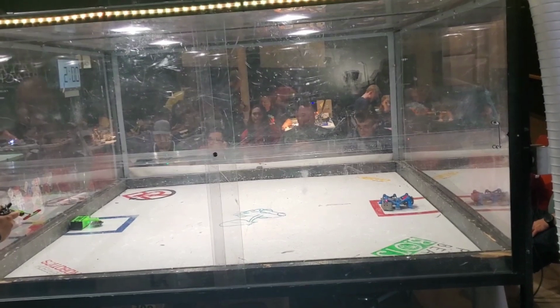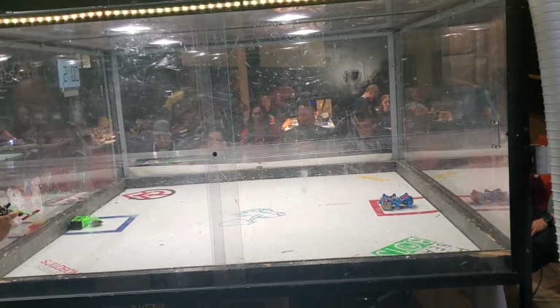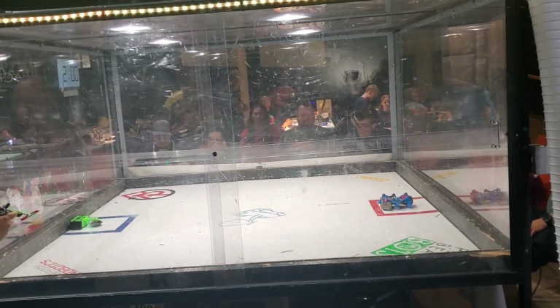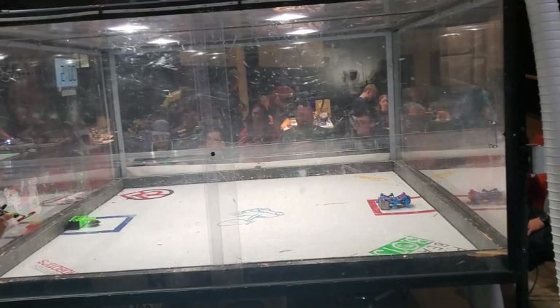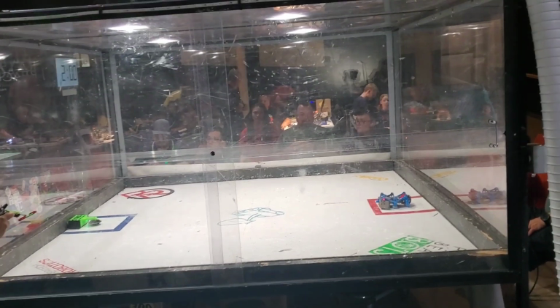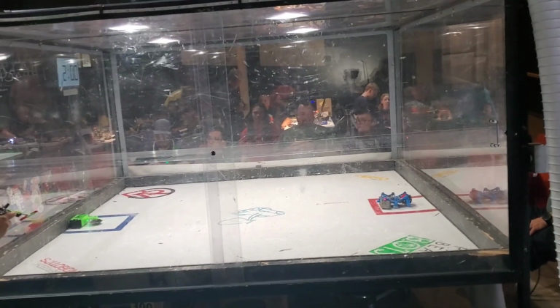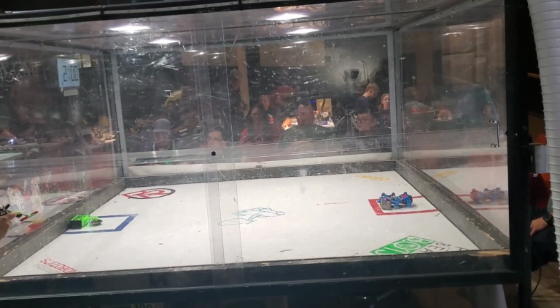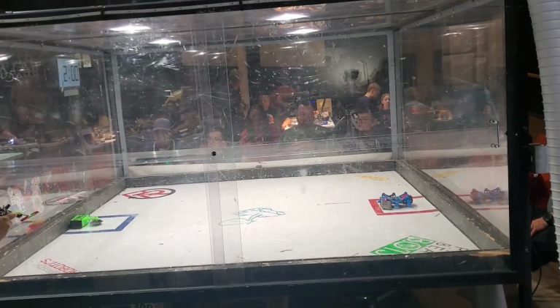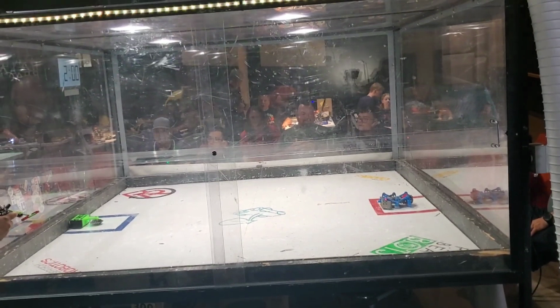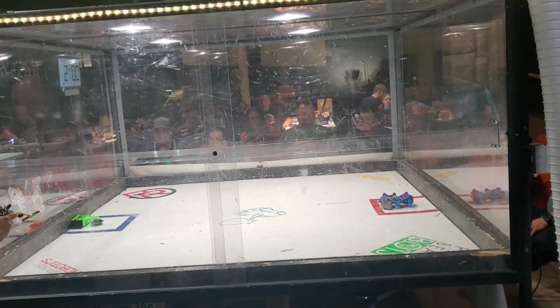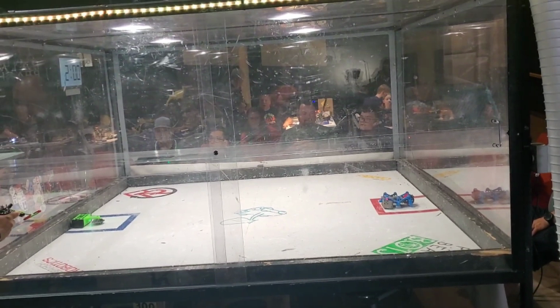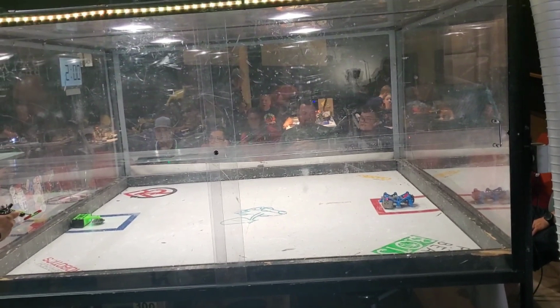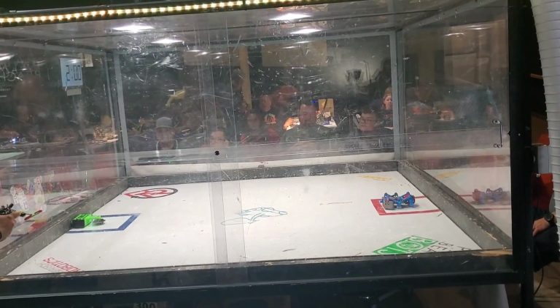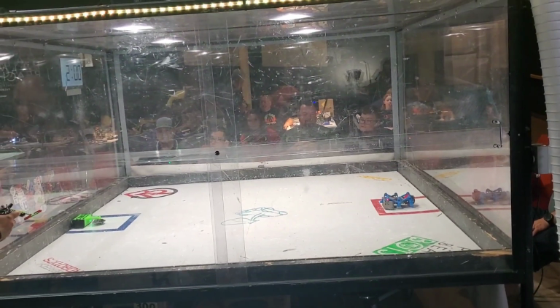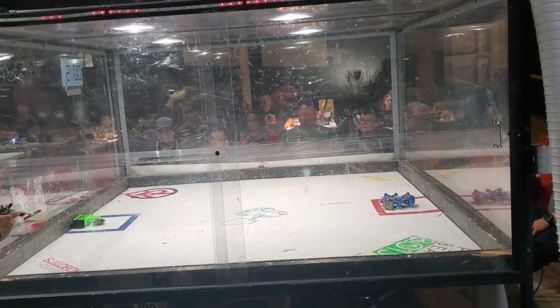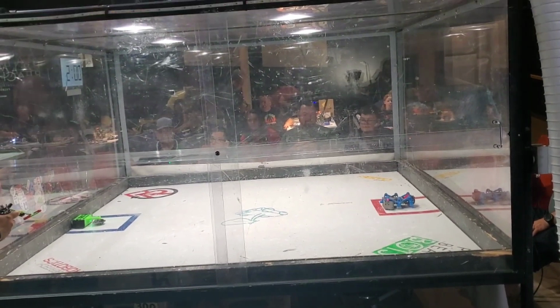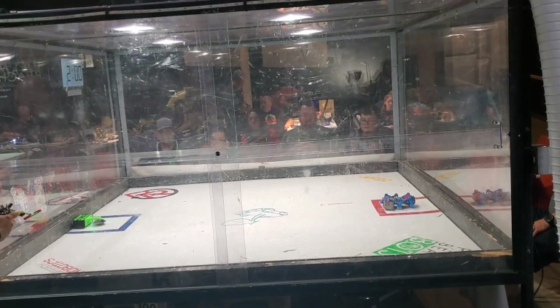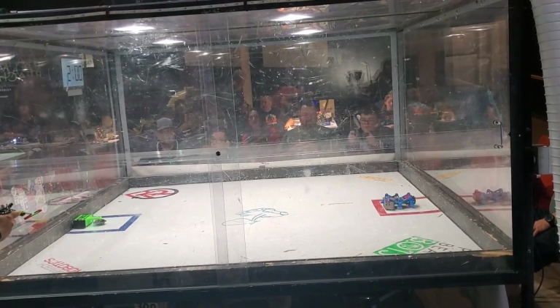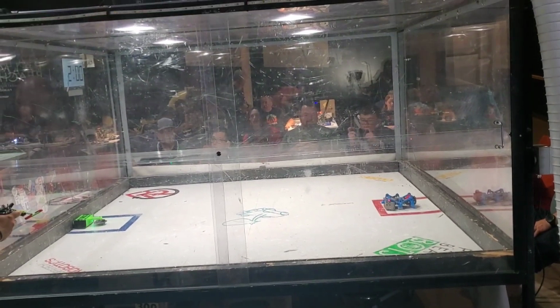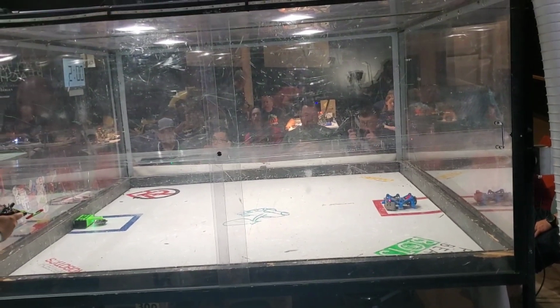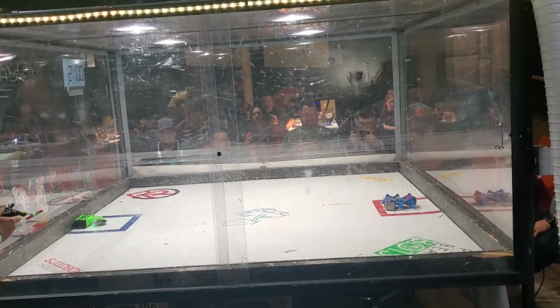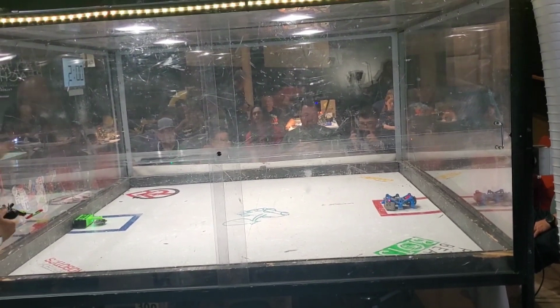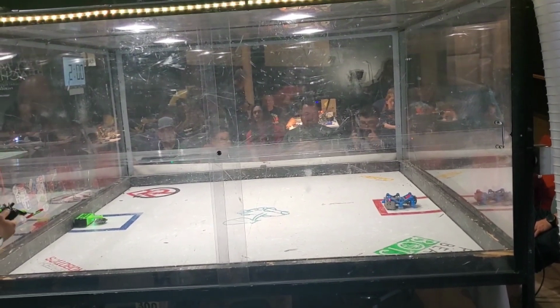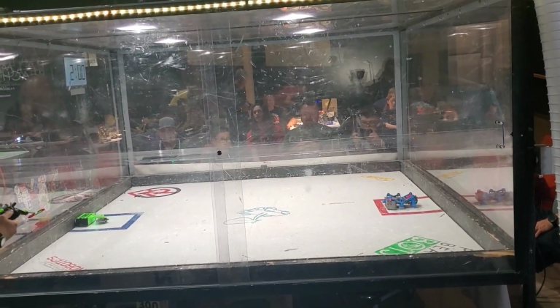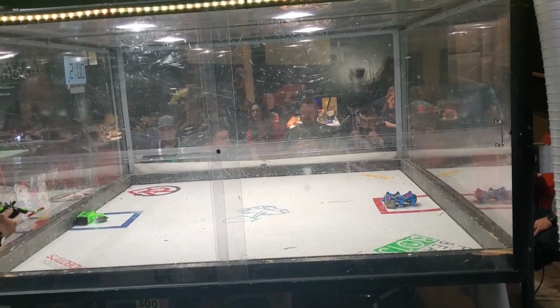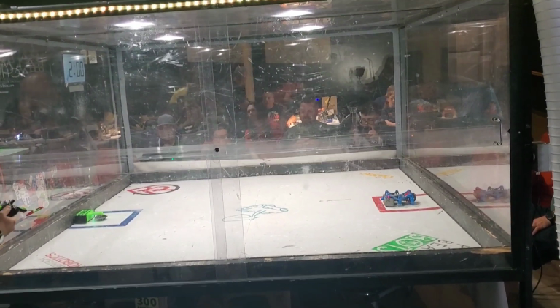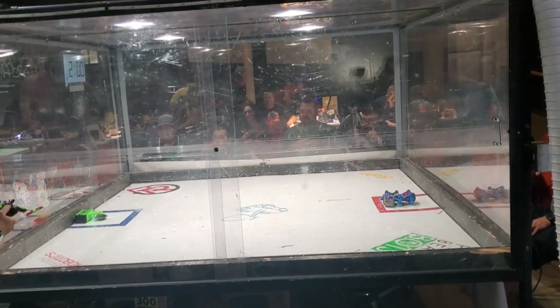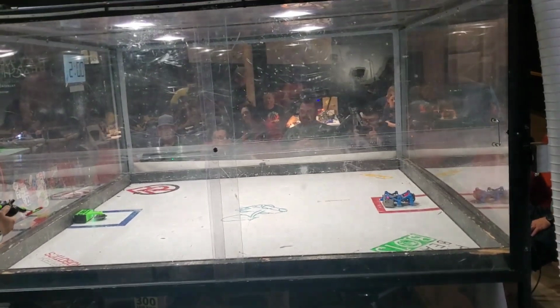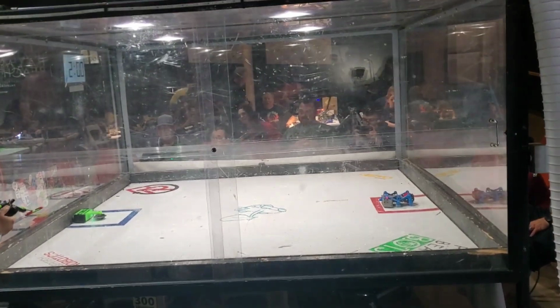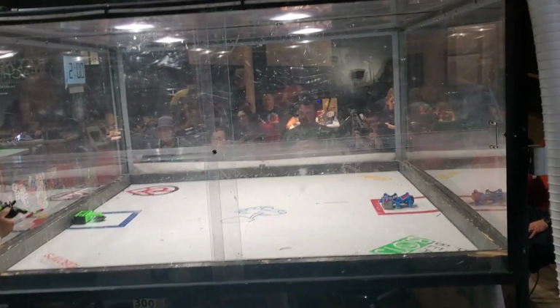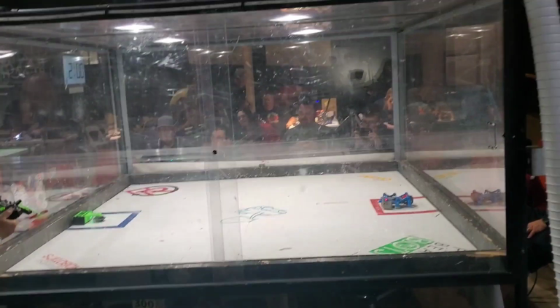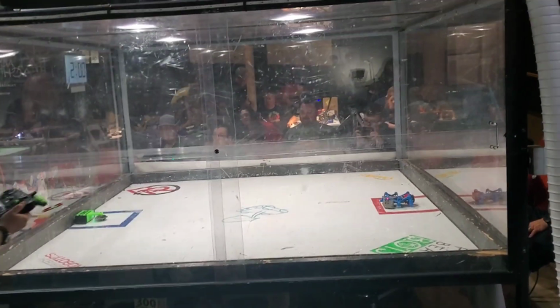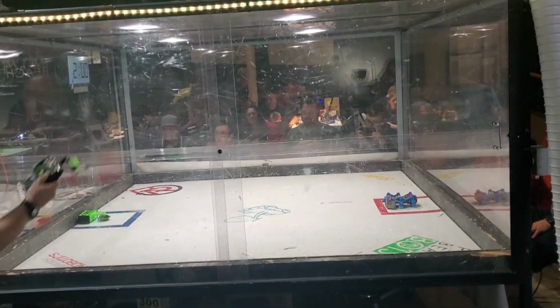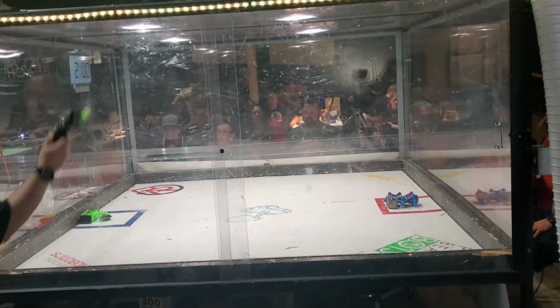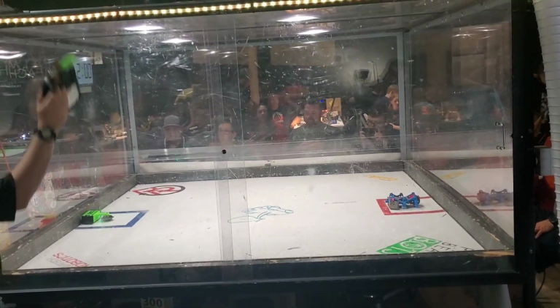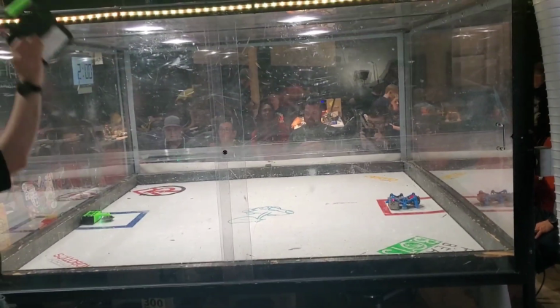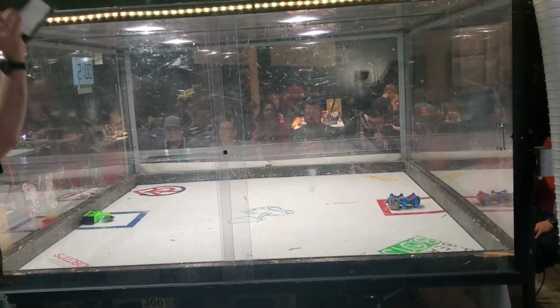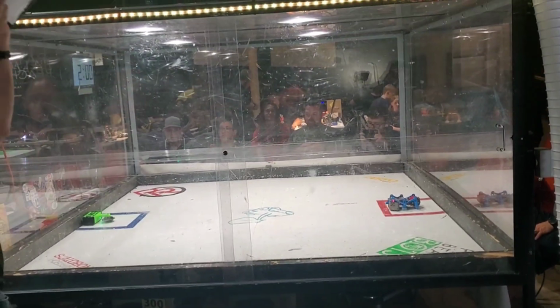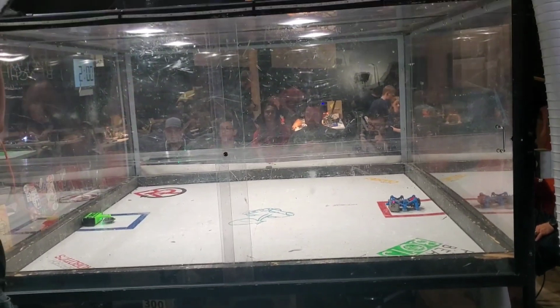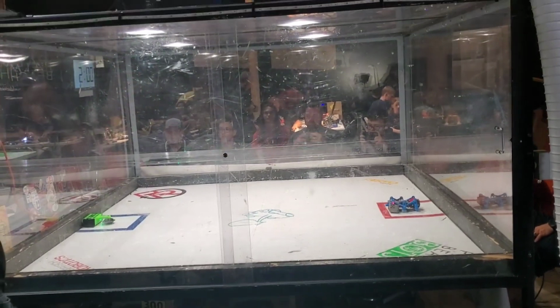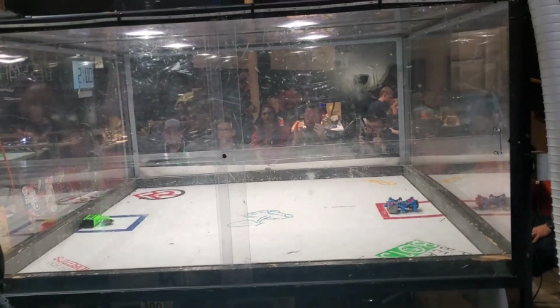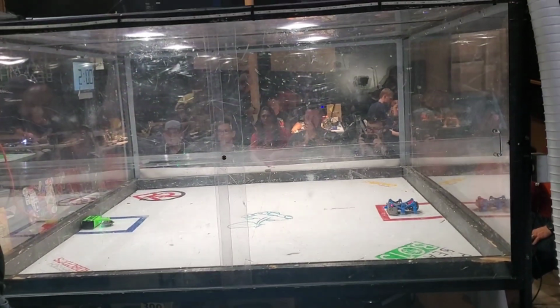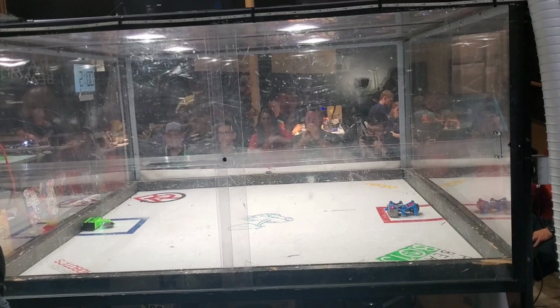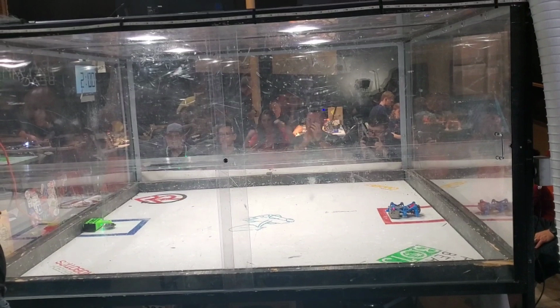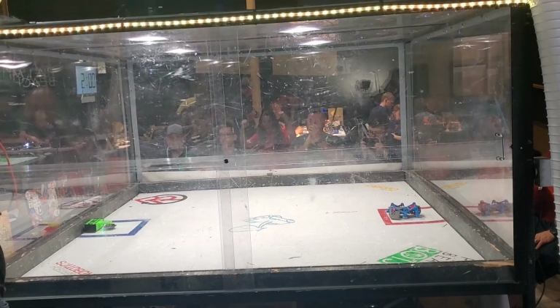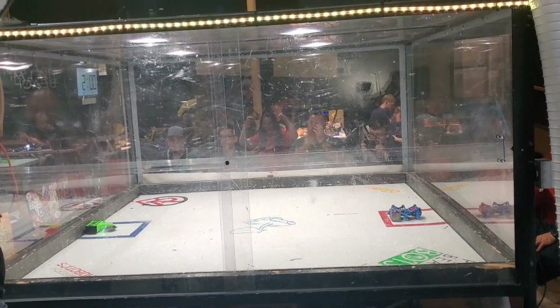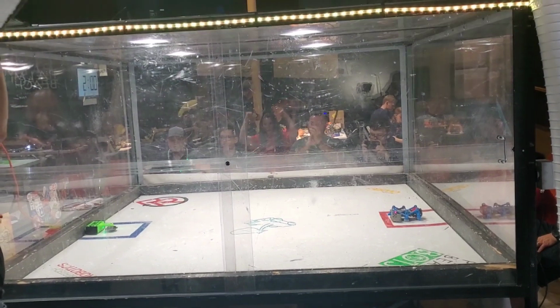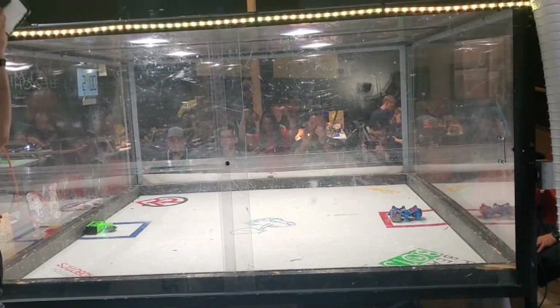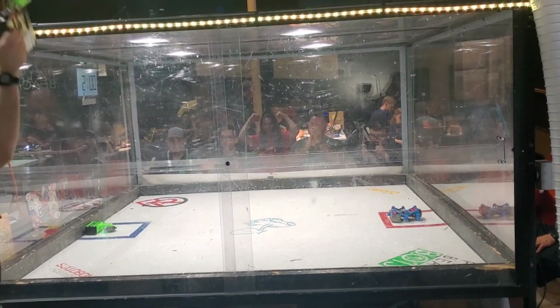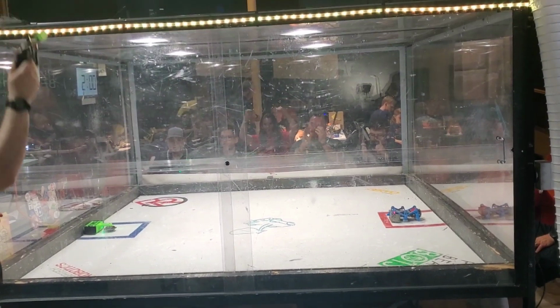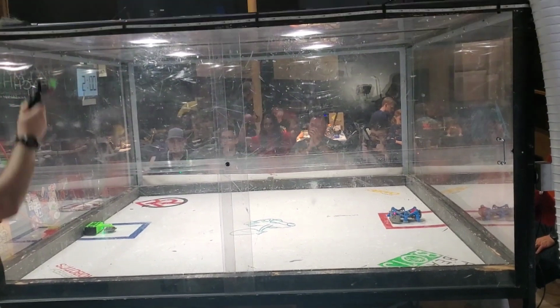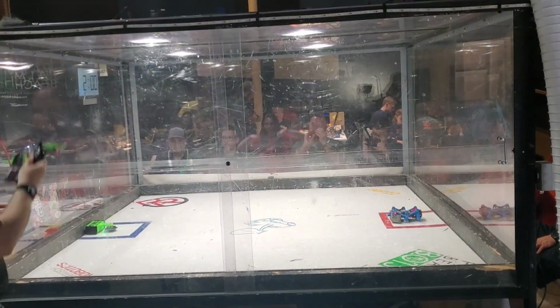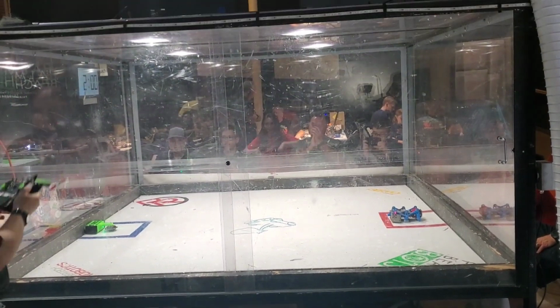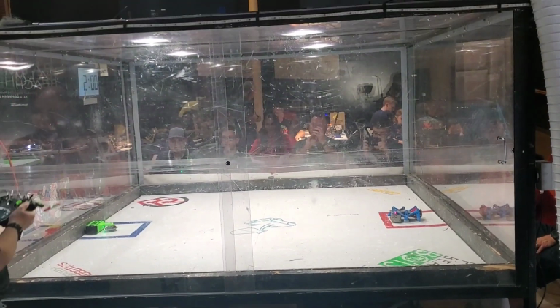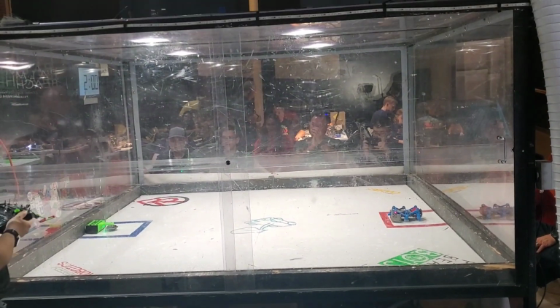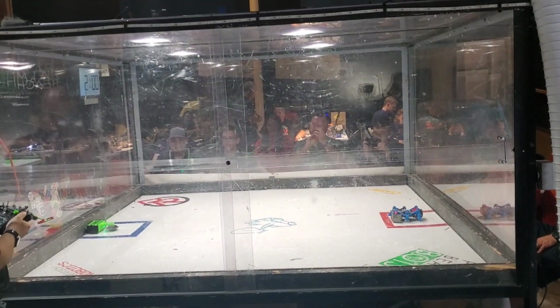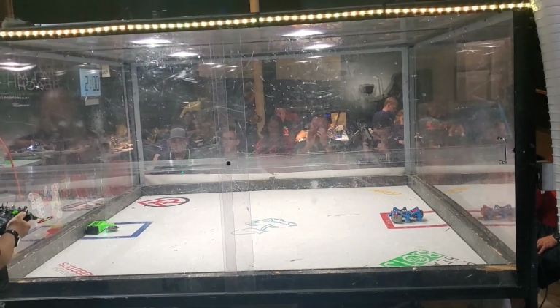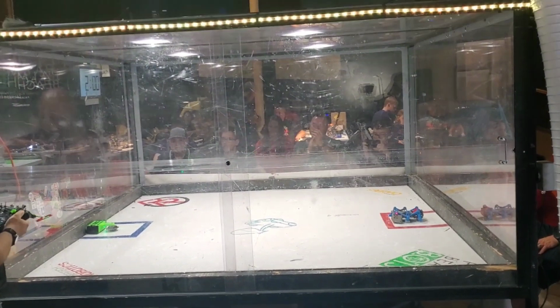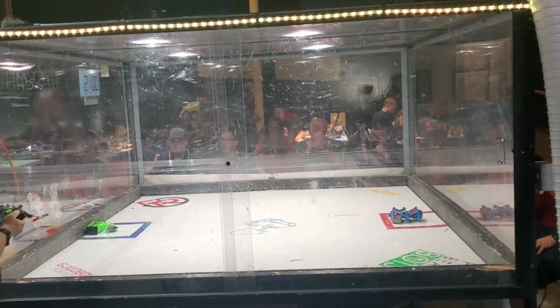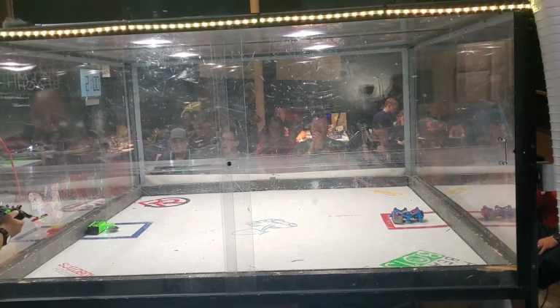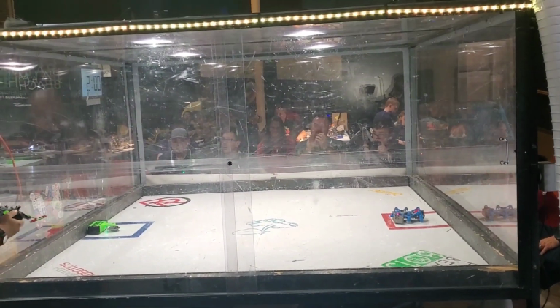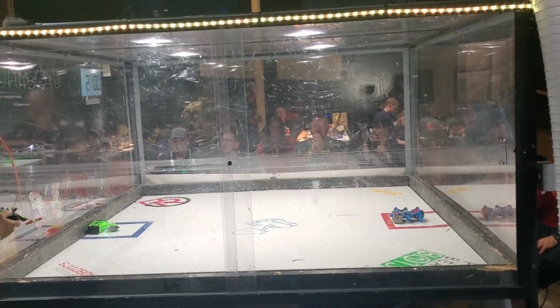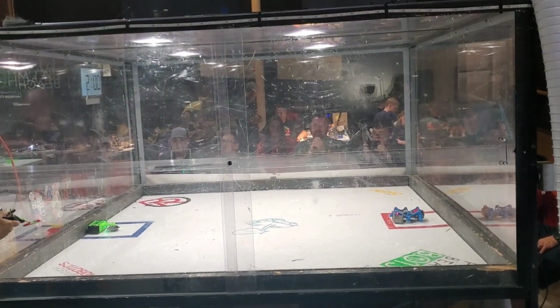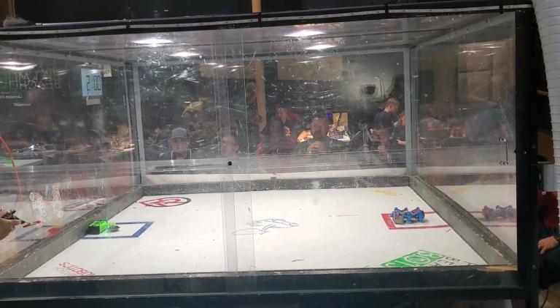Hey, what's up guys? Welcome to RFC. I have a fun video for you guys today about a brand new competition and a brand new build.